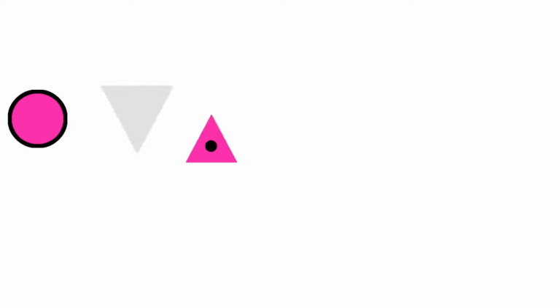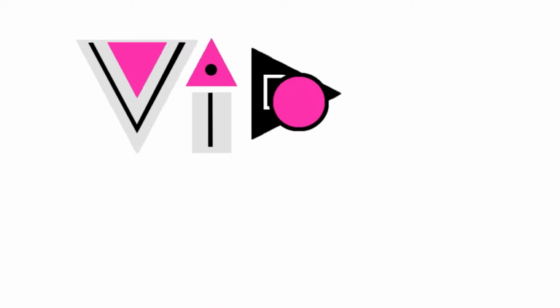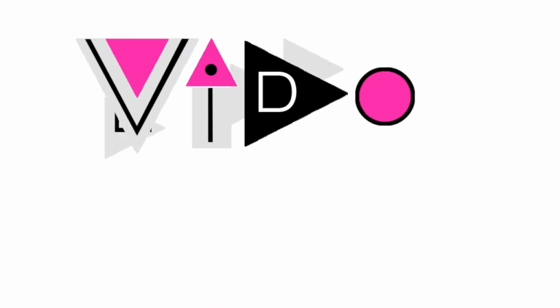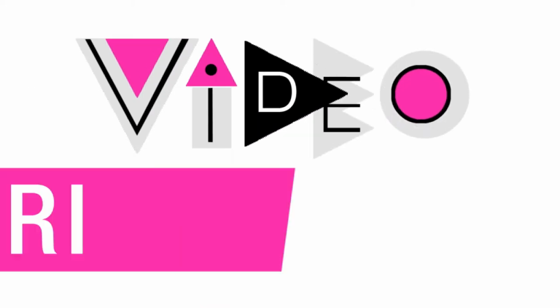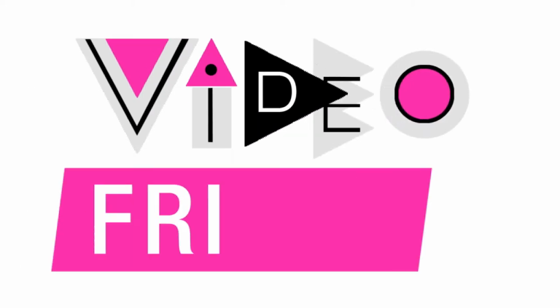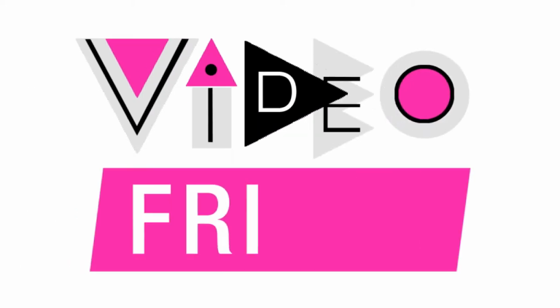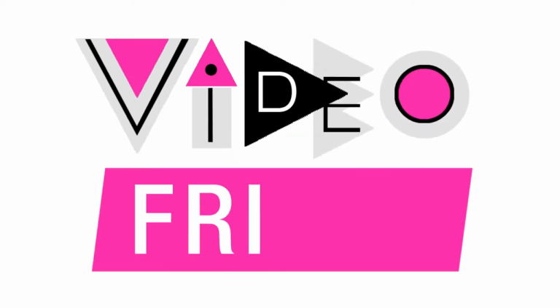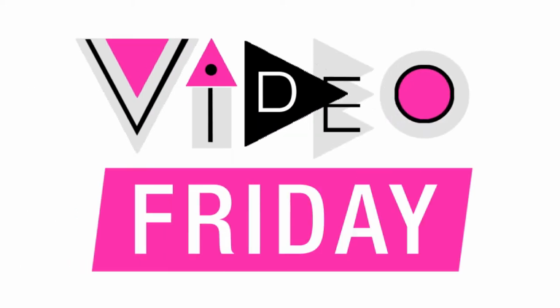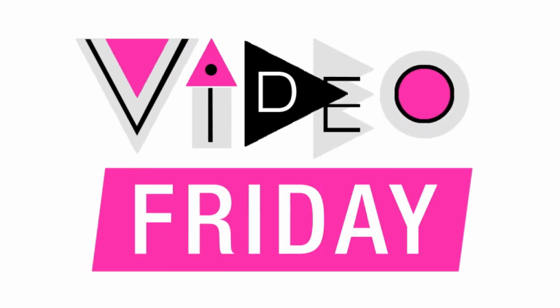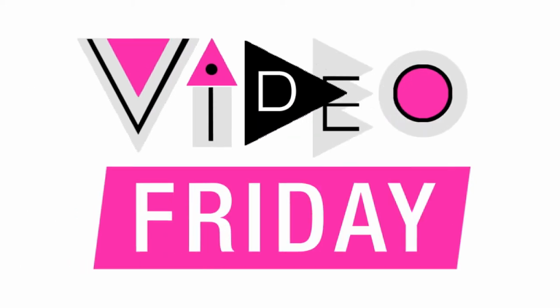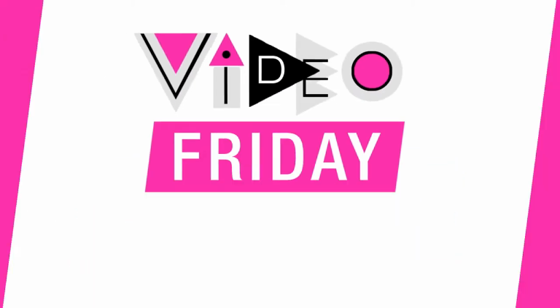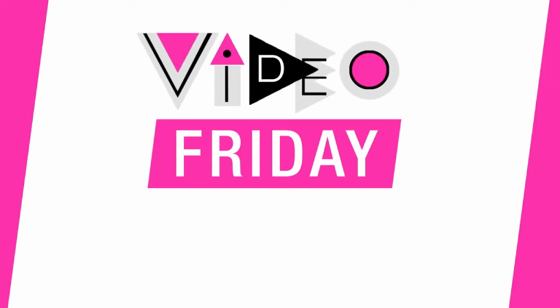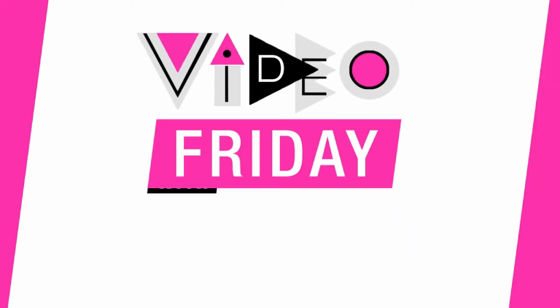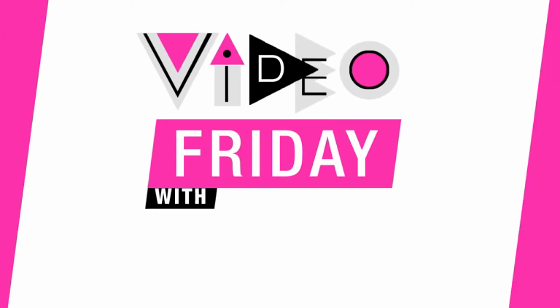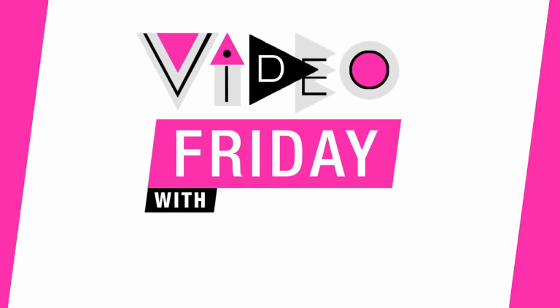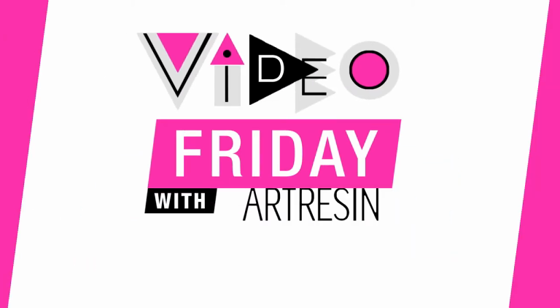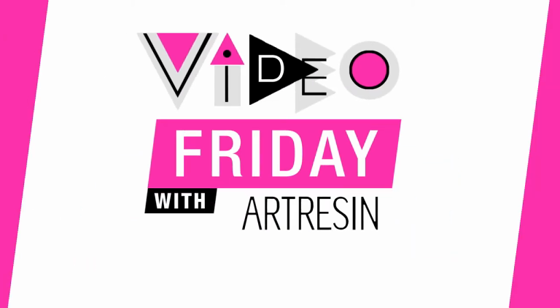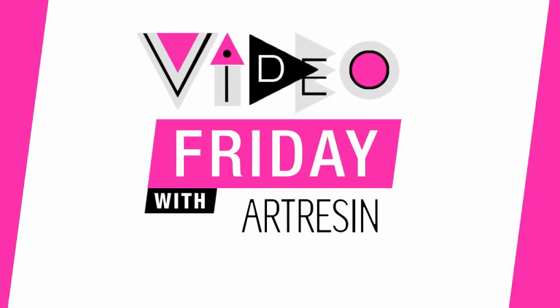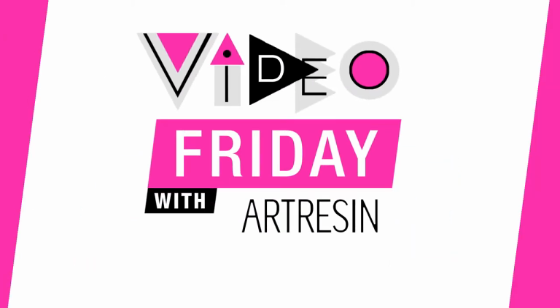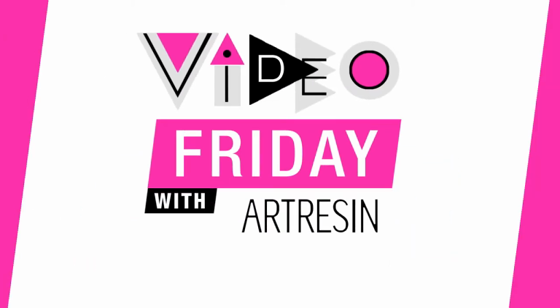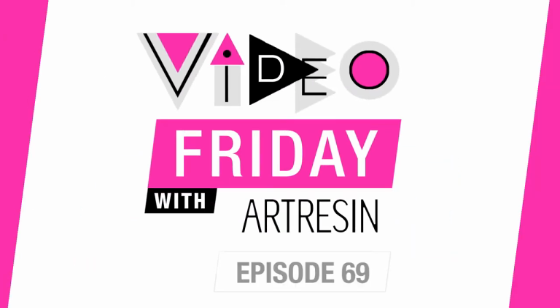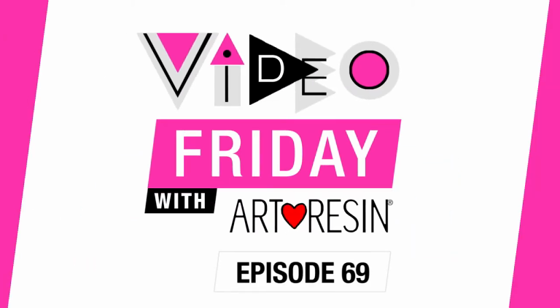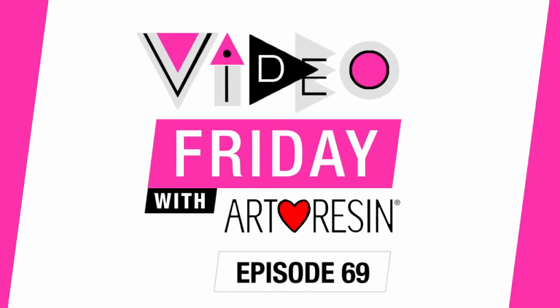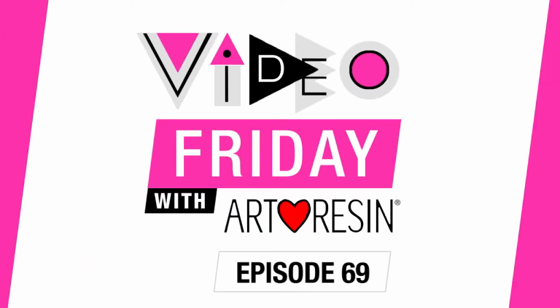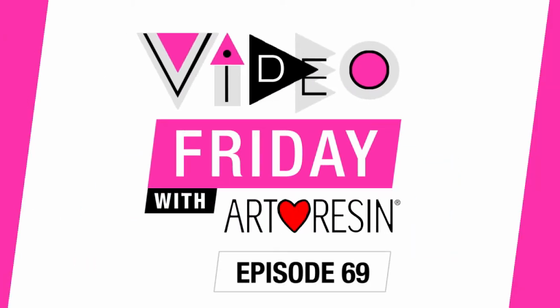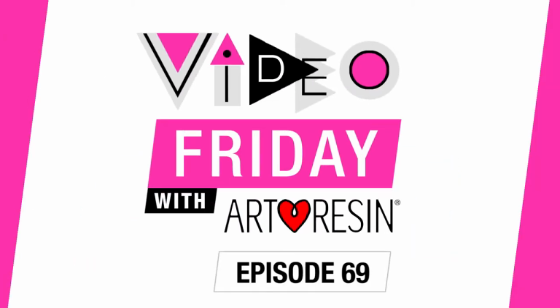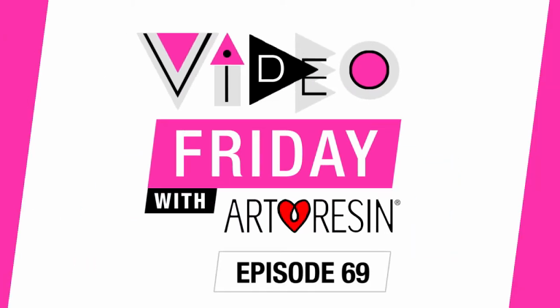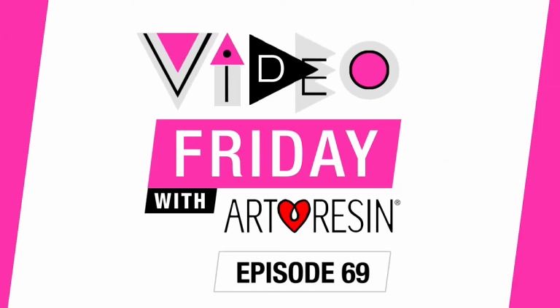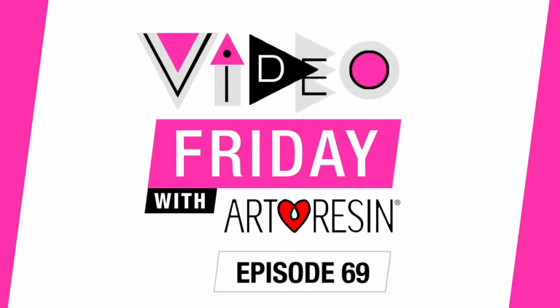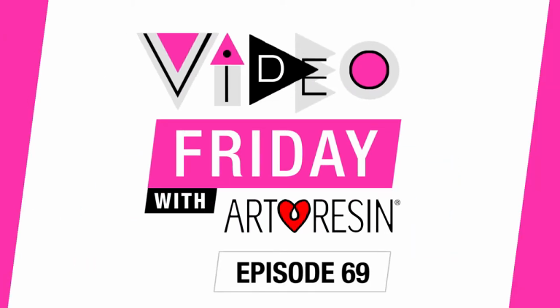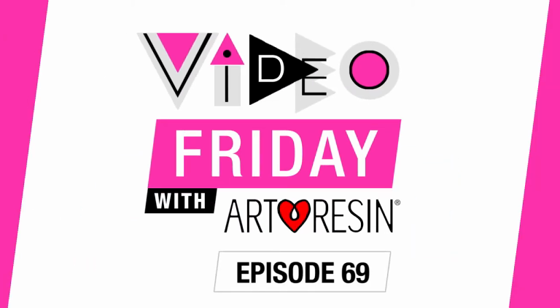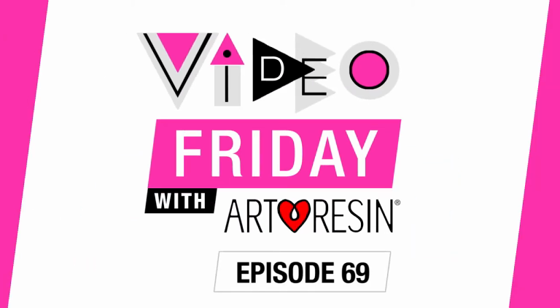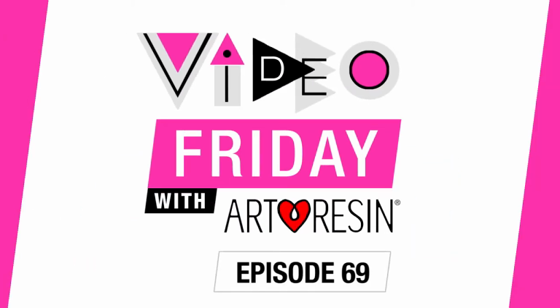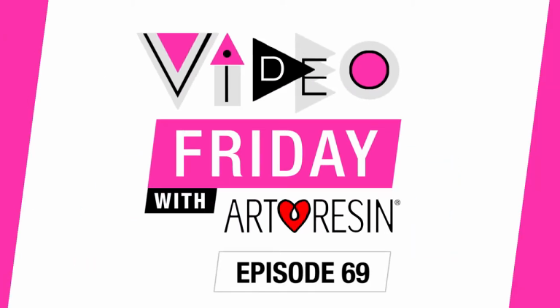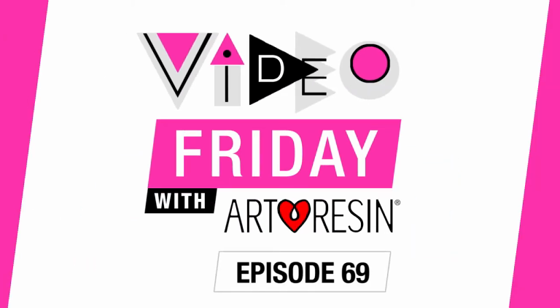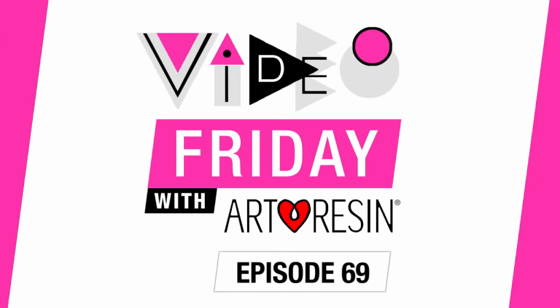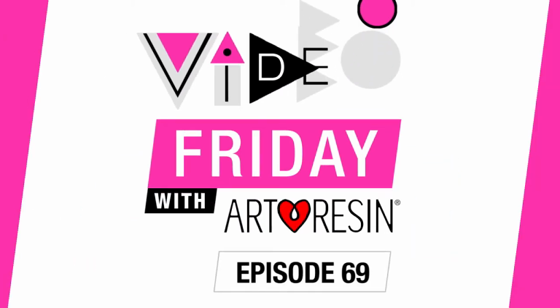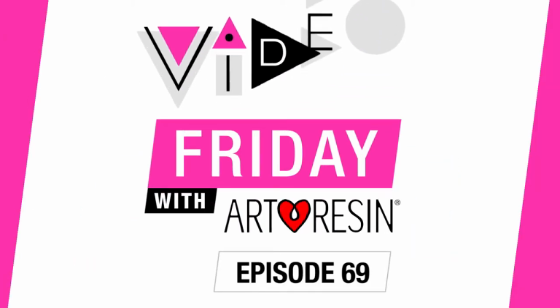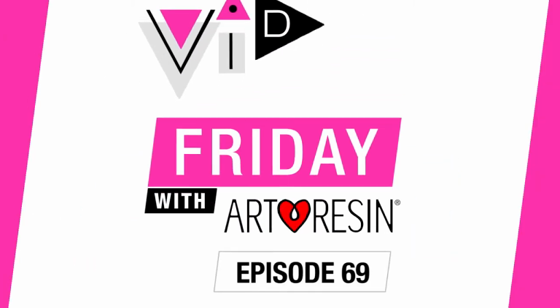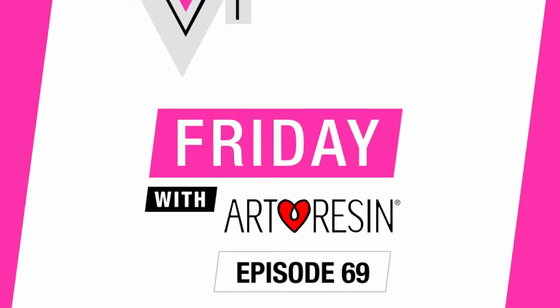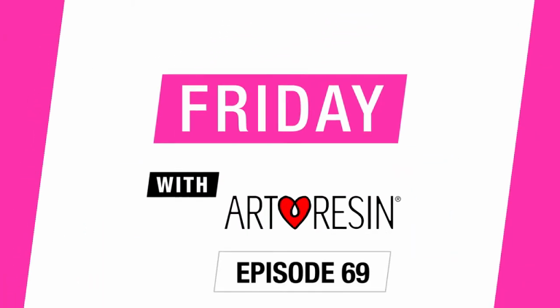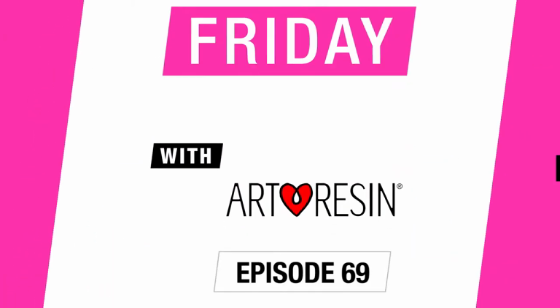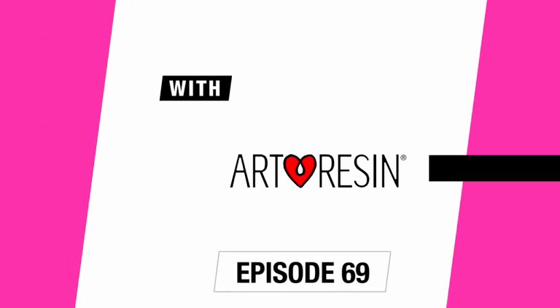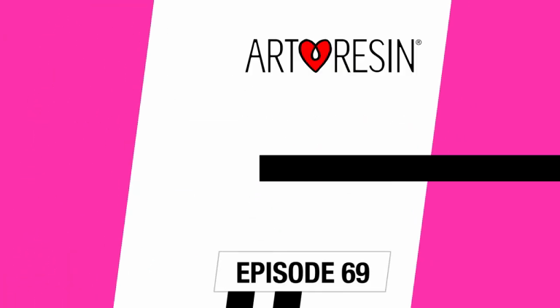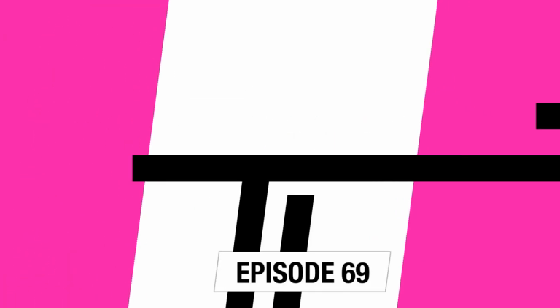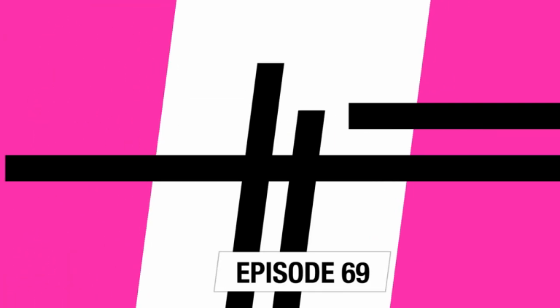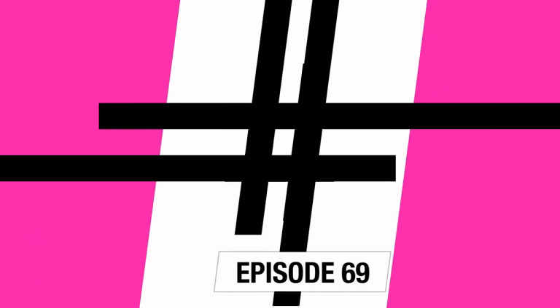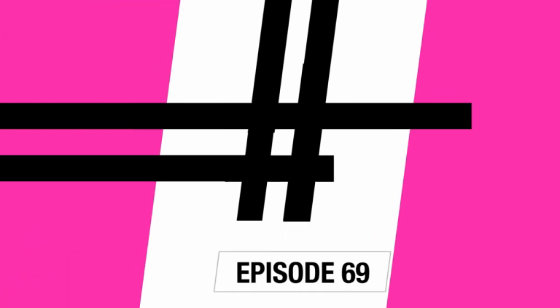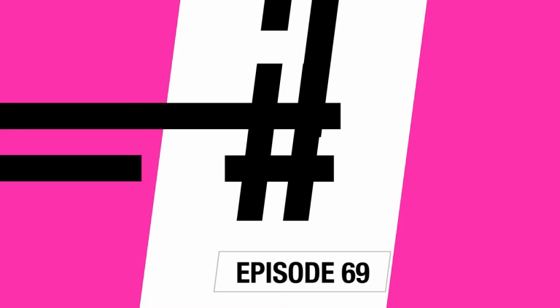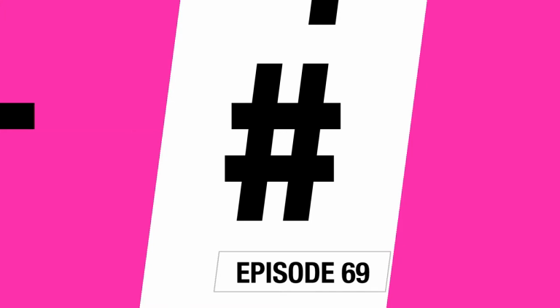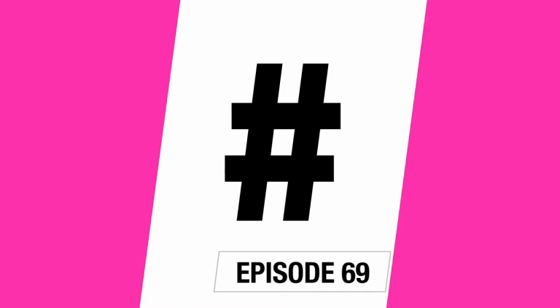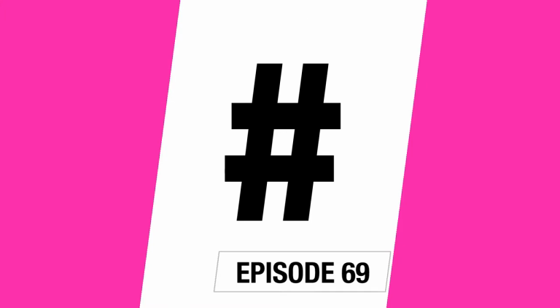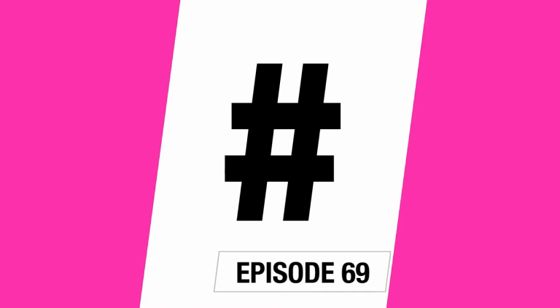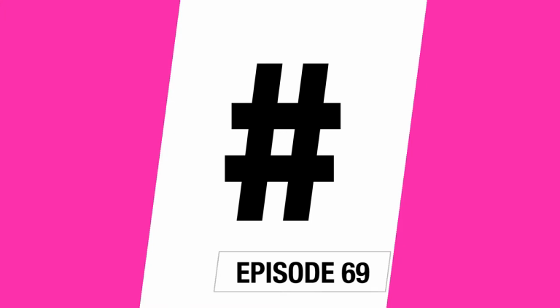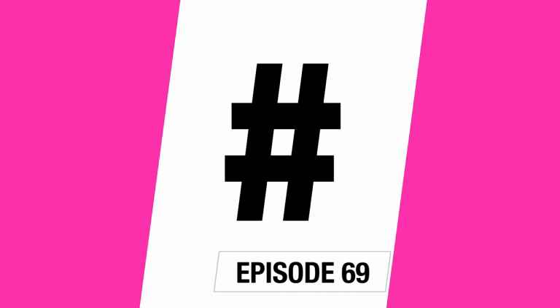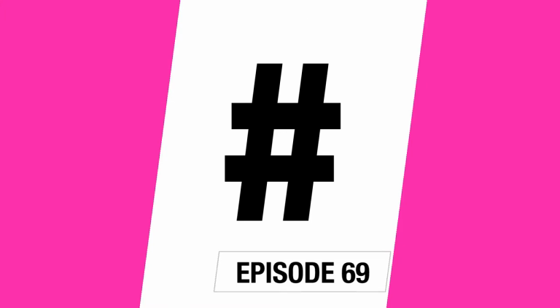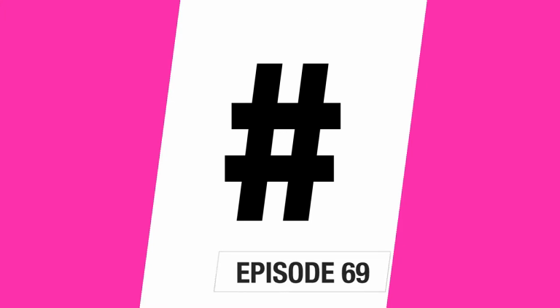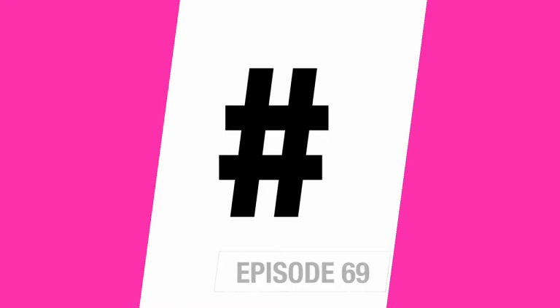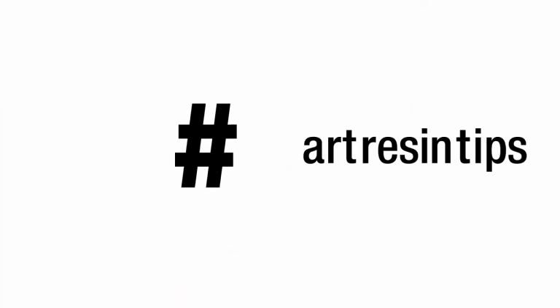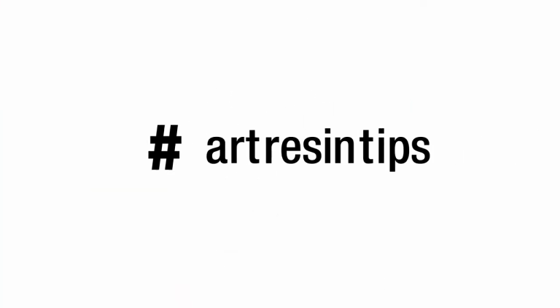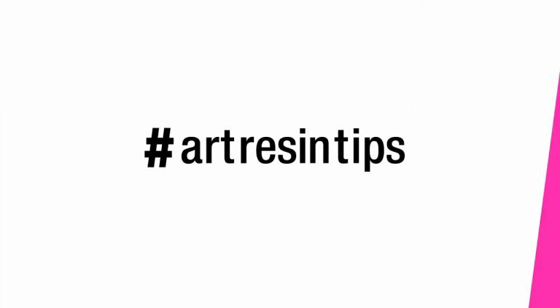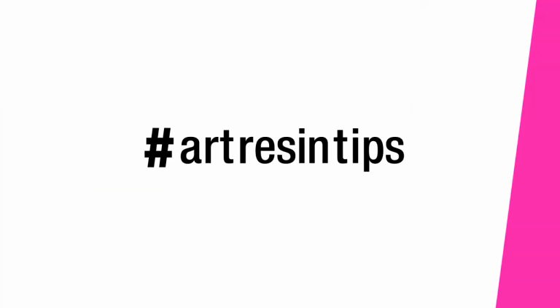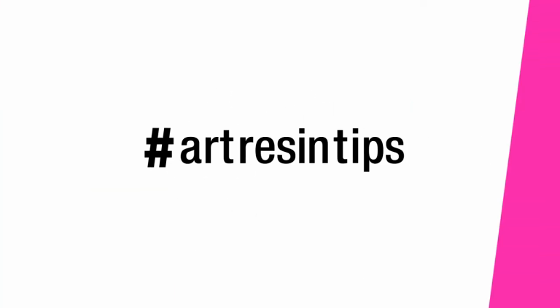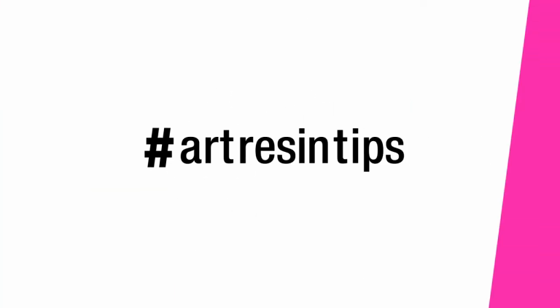Video Friday with Art Resin. Why don't we use that hashtag together, everyone? Hashtag Art and Tips.